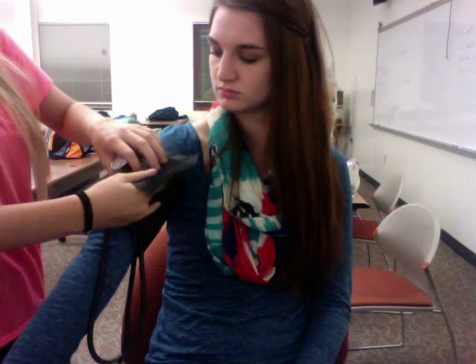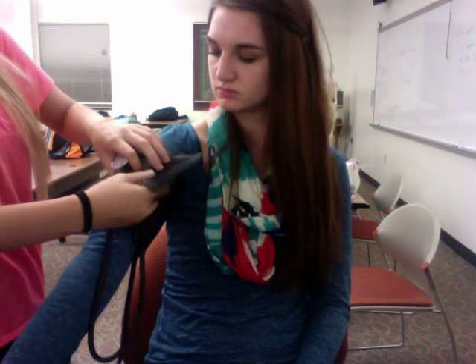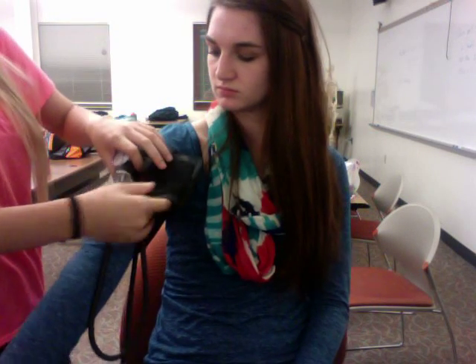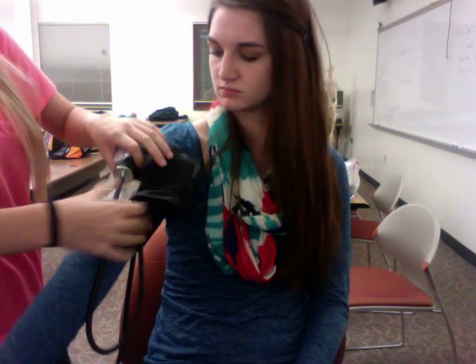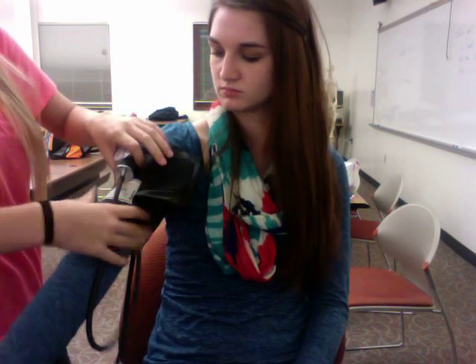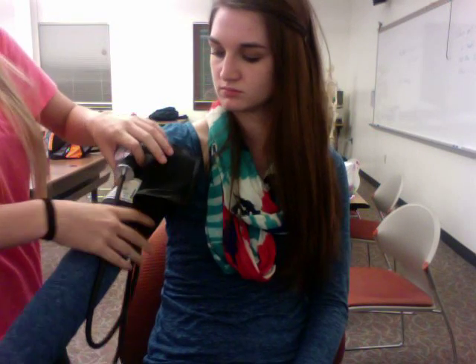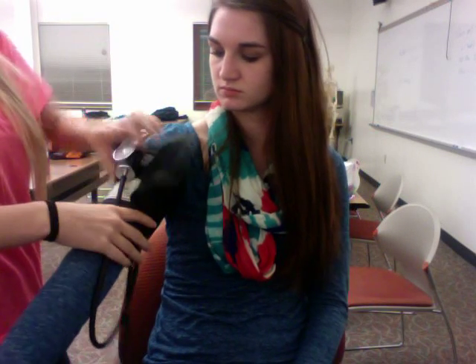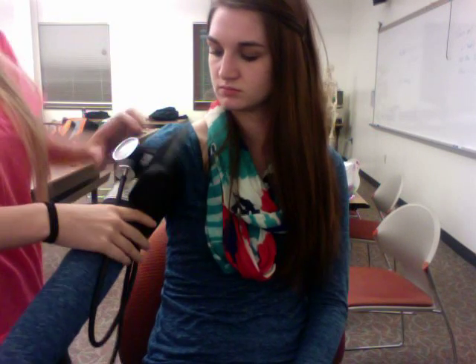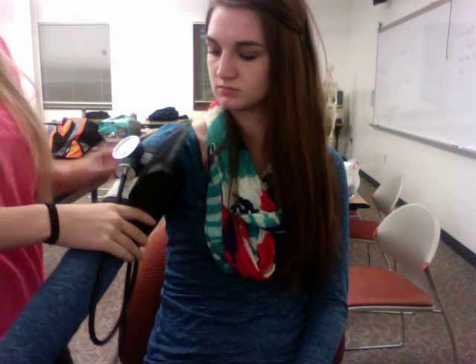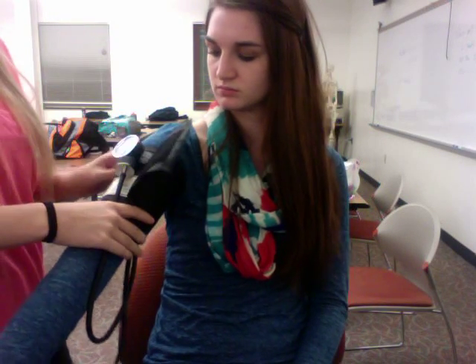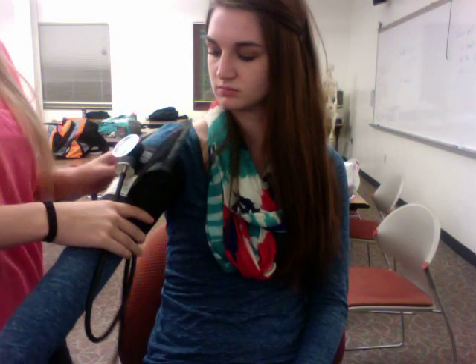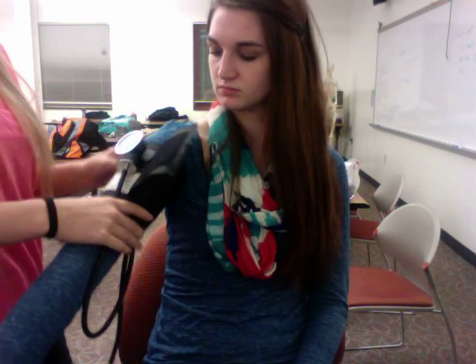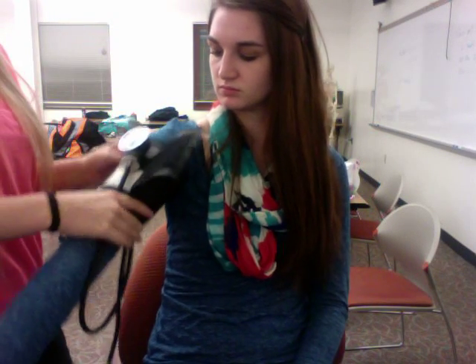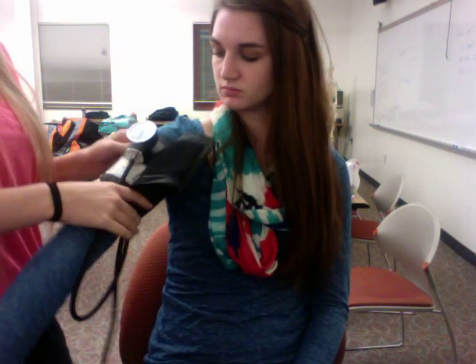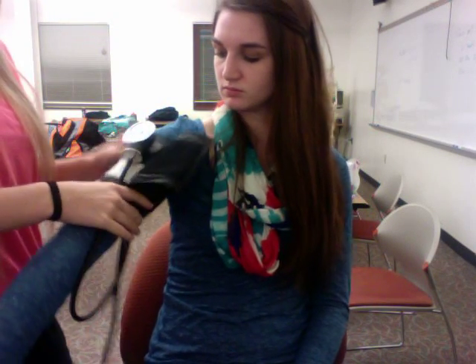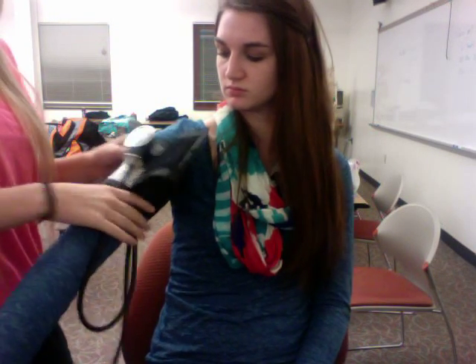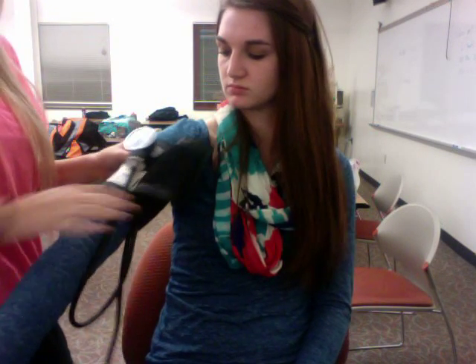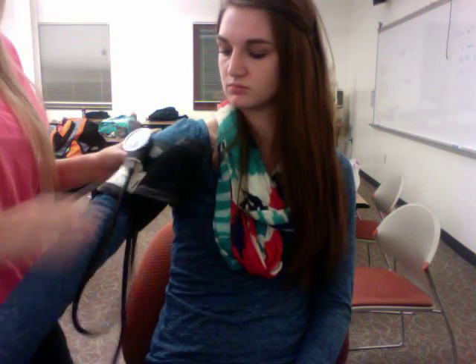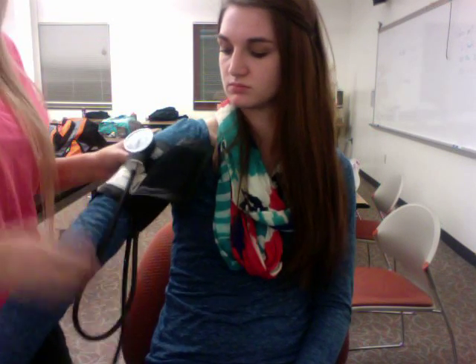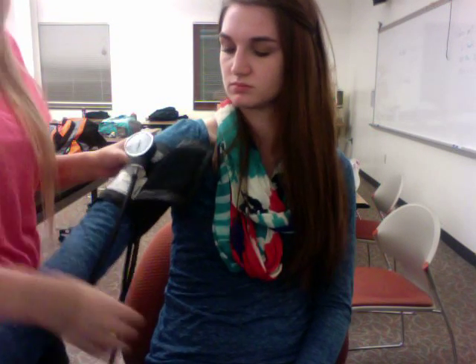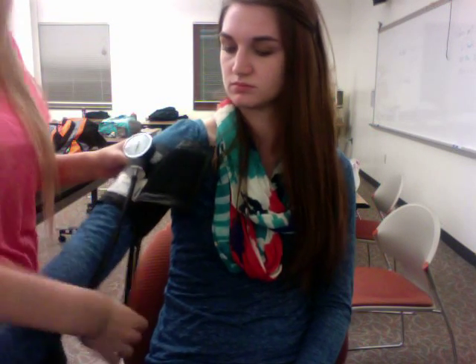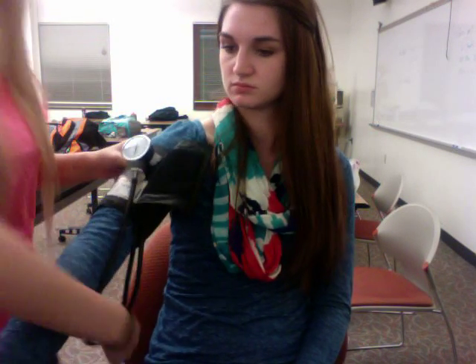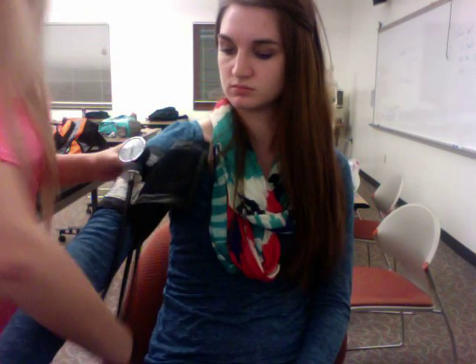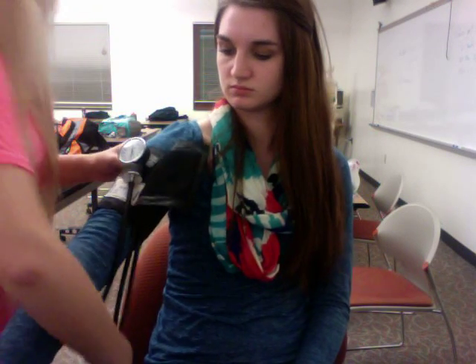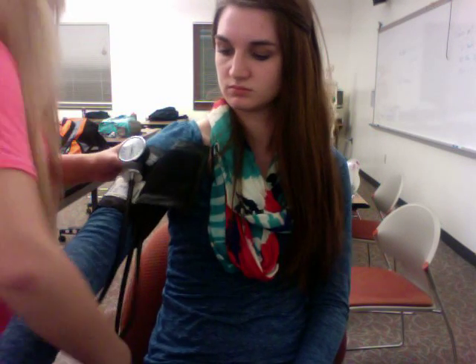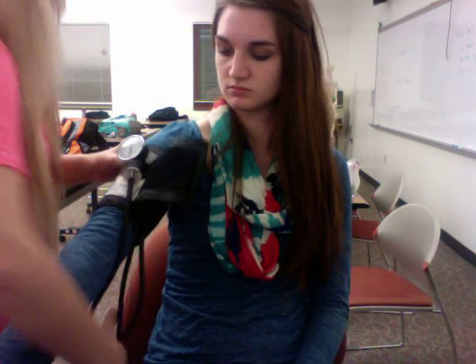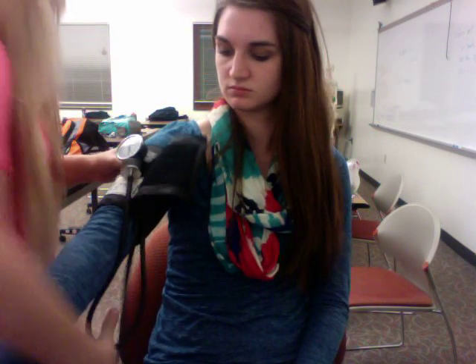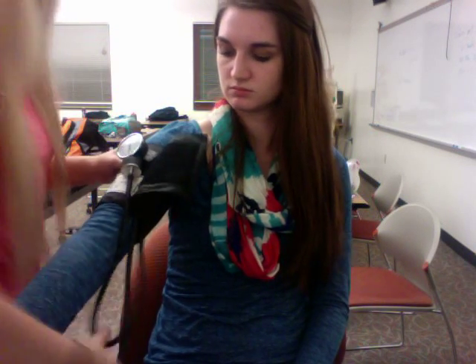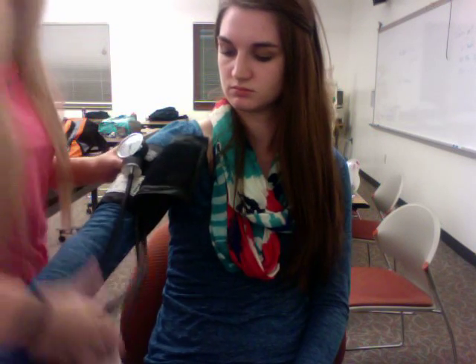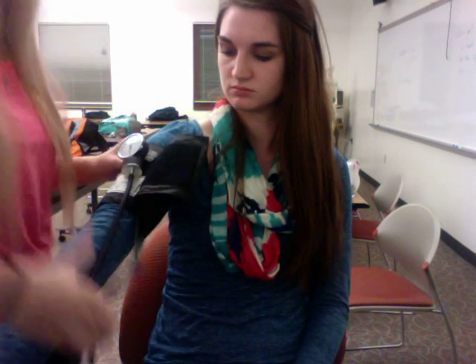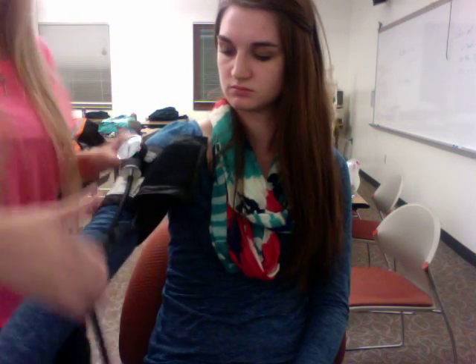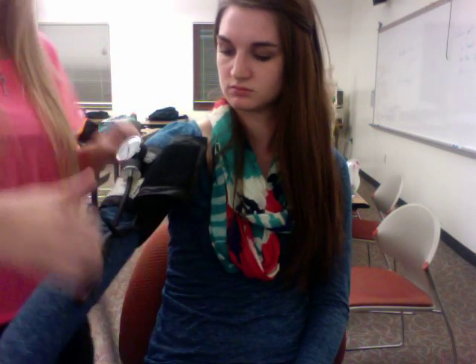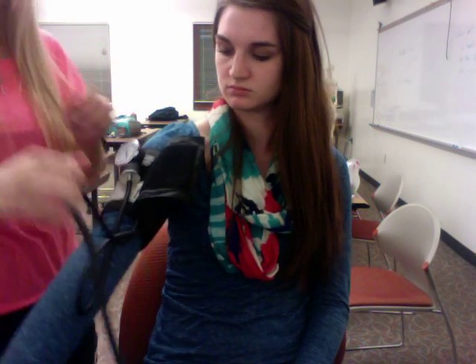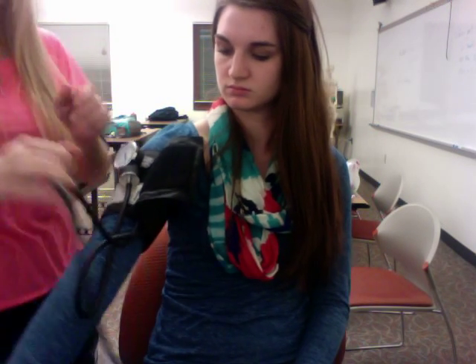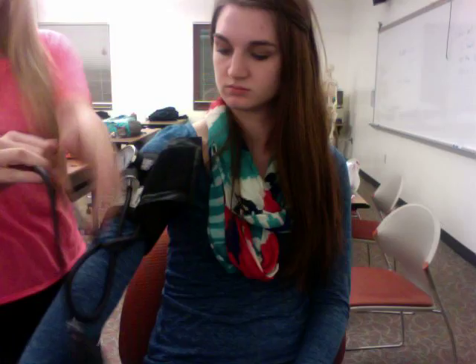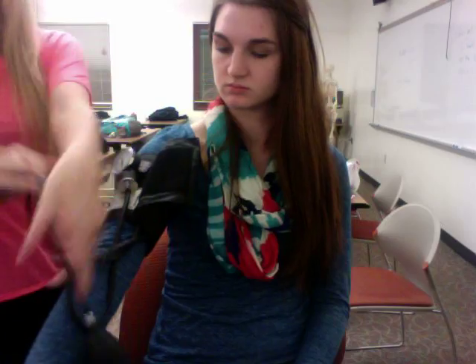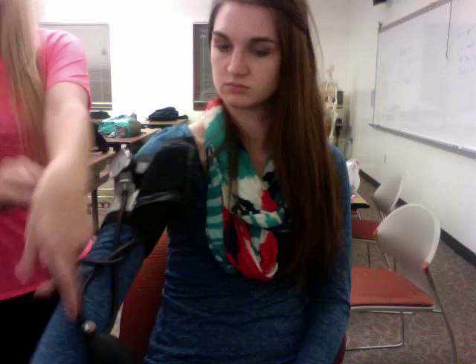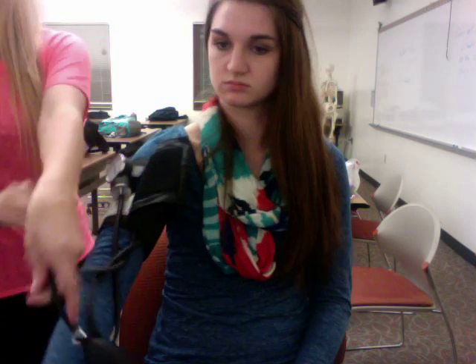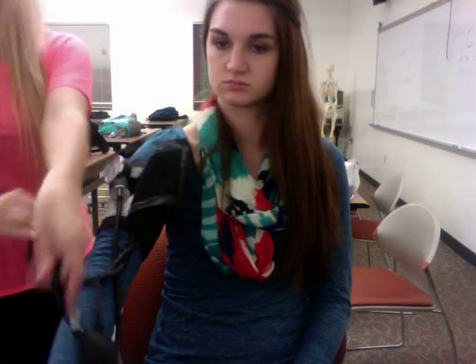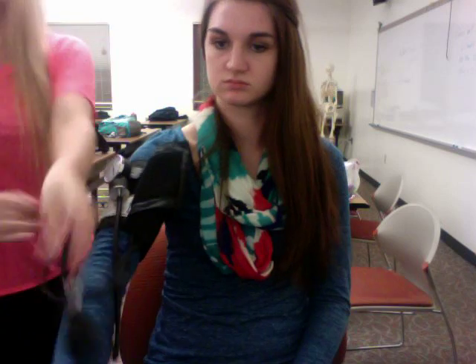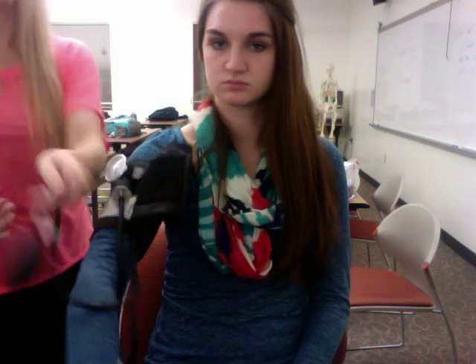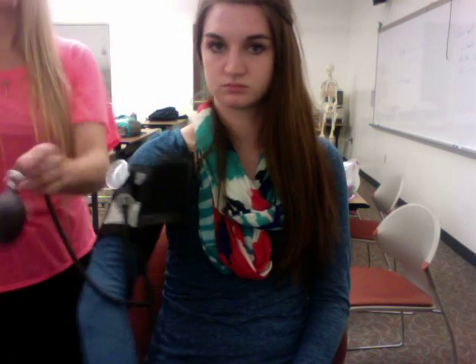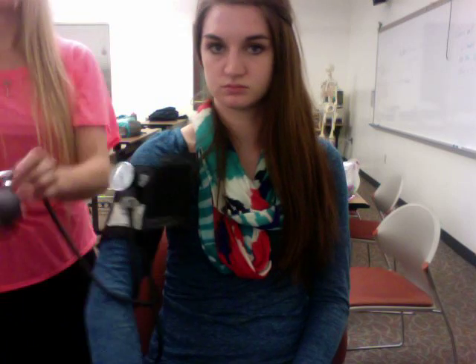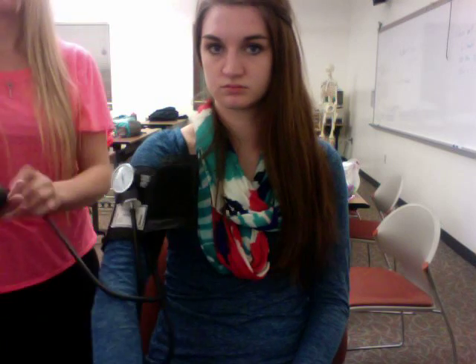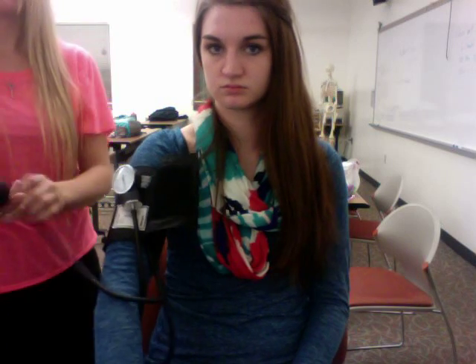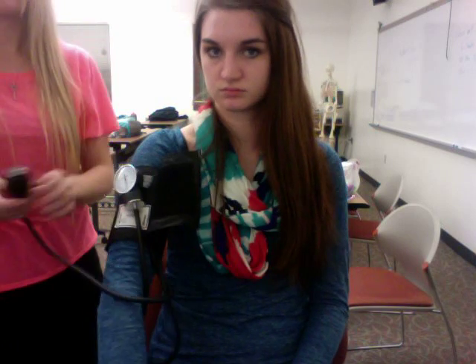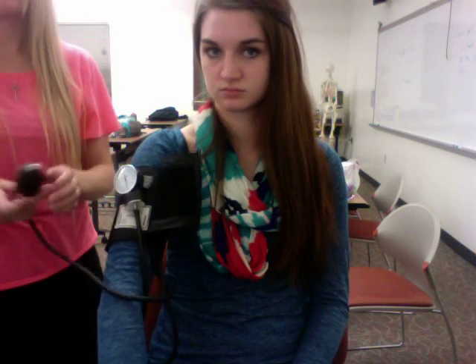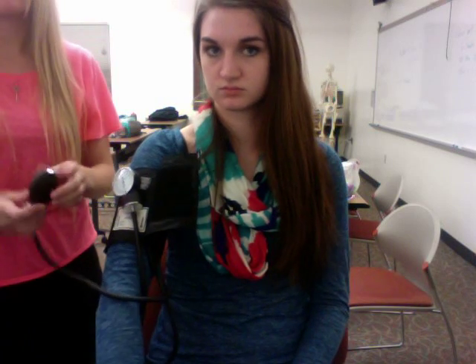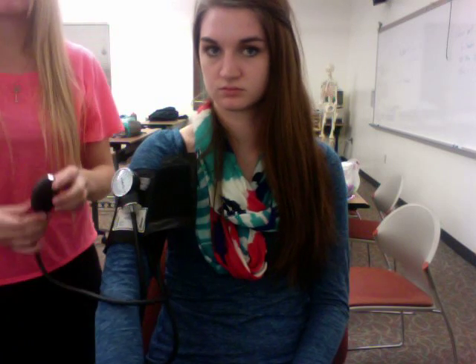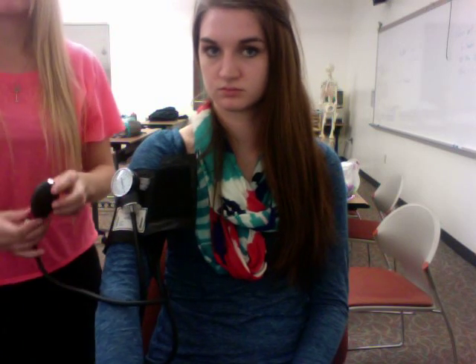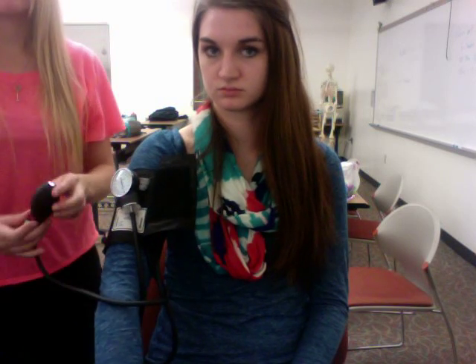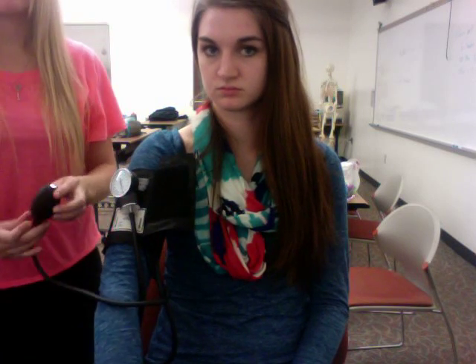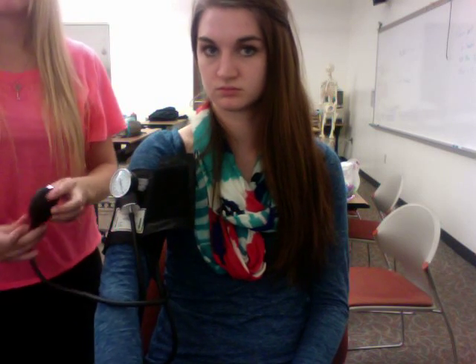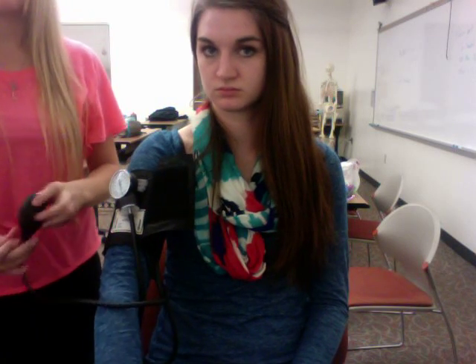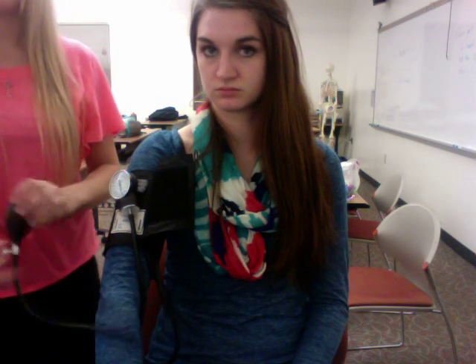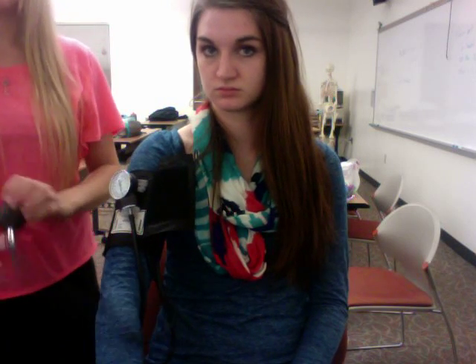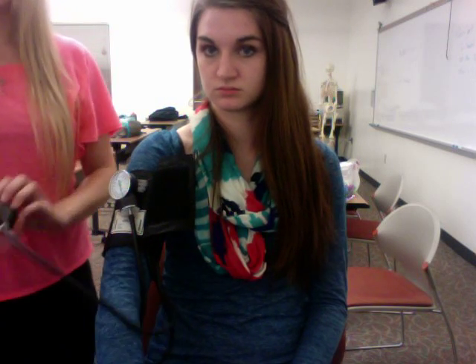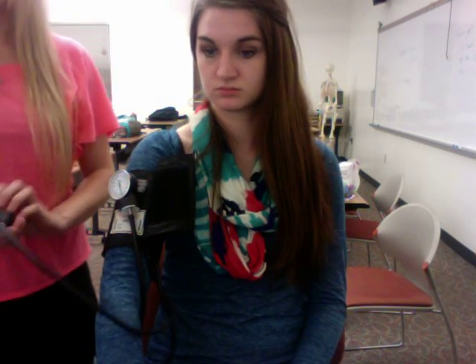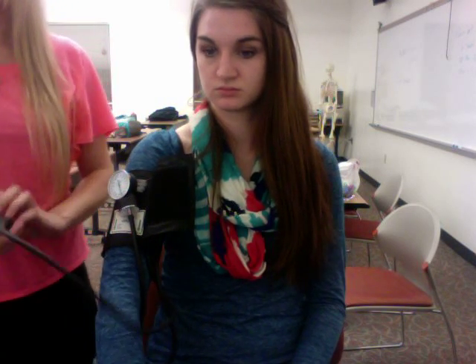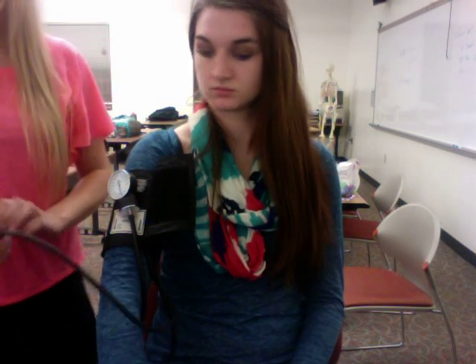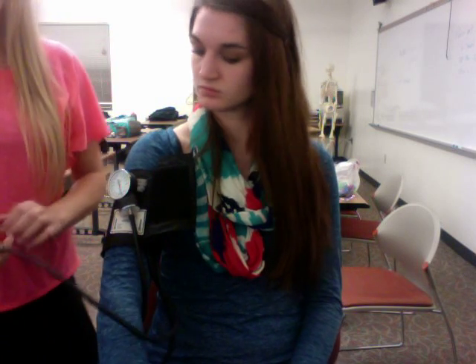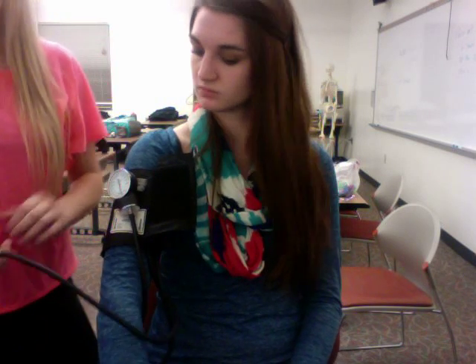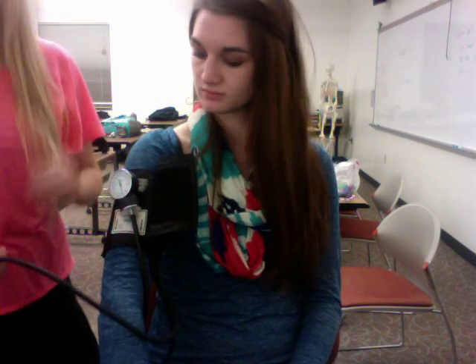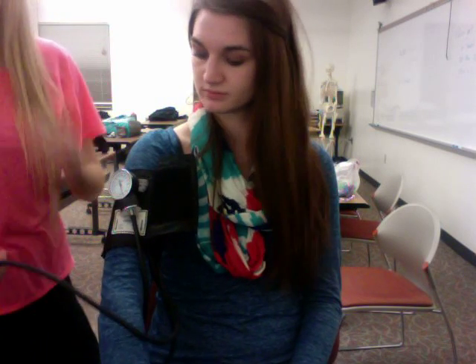Make sure with the patient with a long-sleeved shirt on that you do not push the shirt up to where it is bunched. If the shirt is thin enough, you can do it over the shirt. If they have a sweatshirt on, try to expose the arm the best you can.